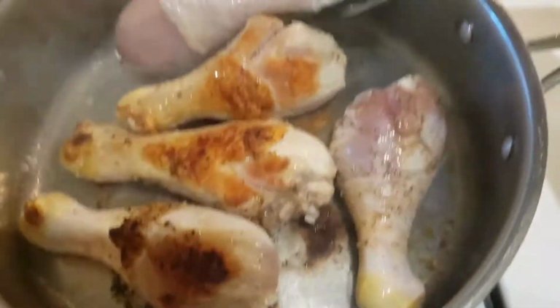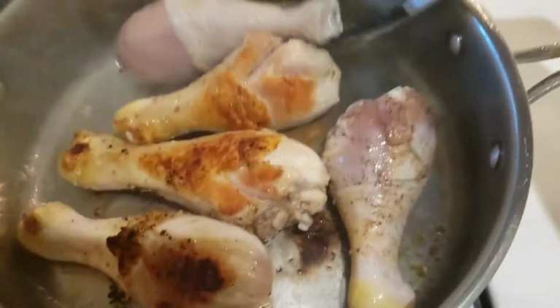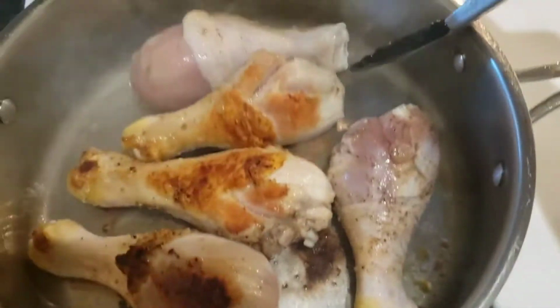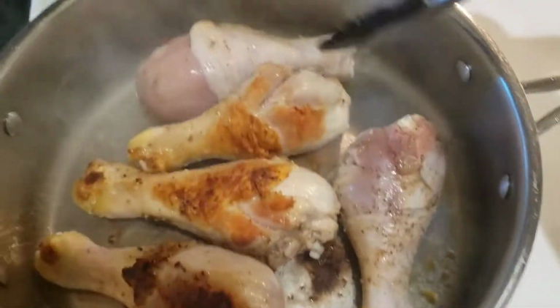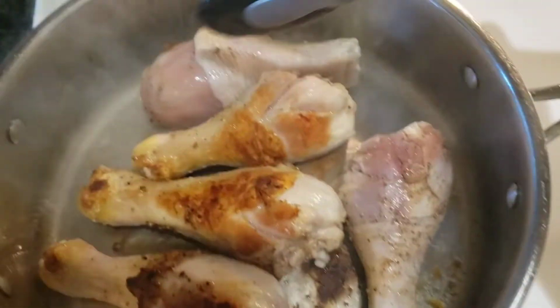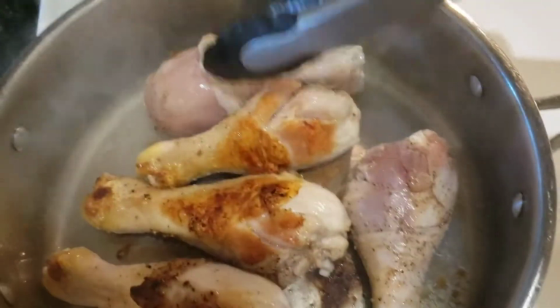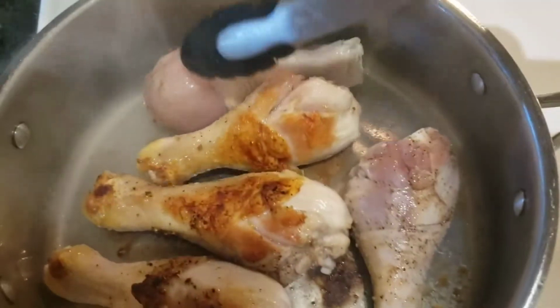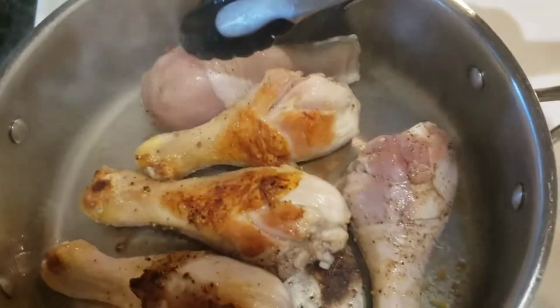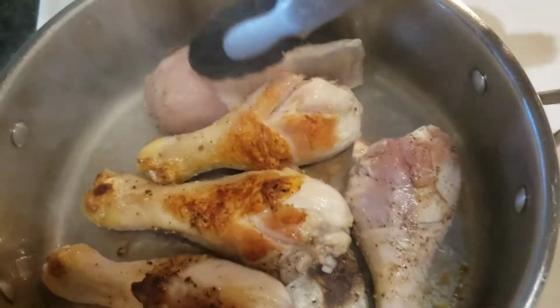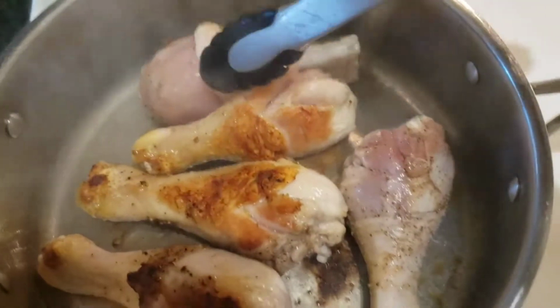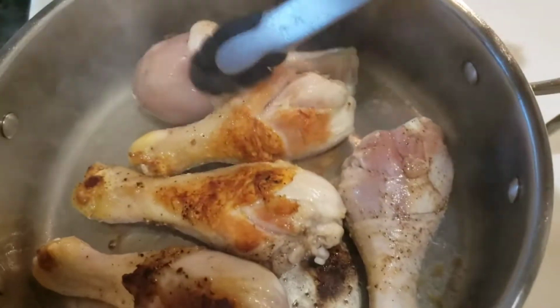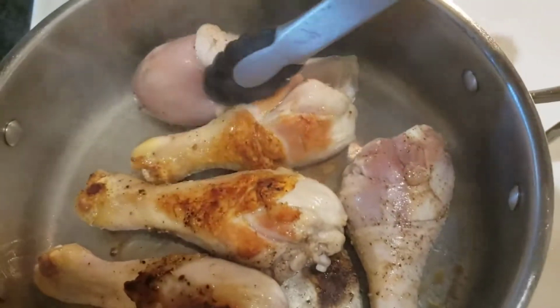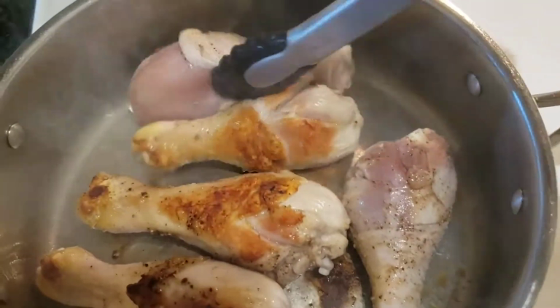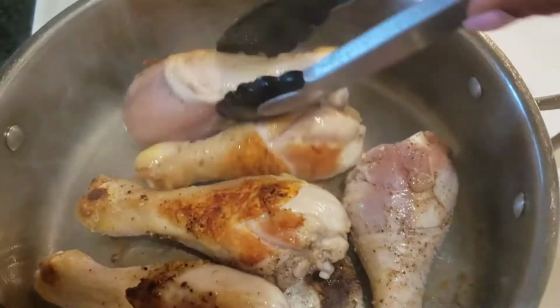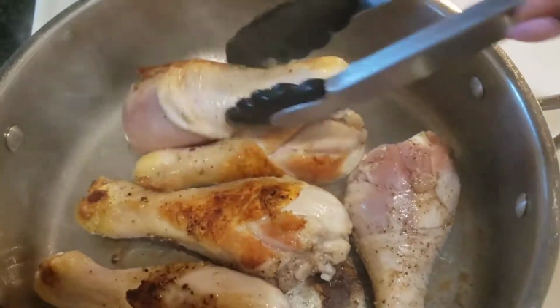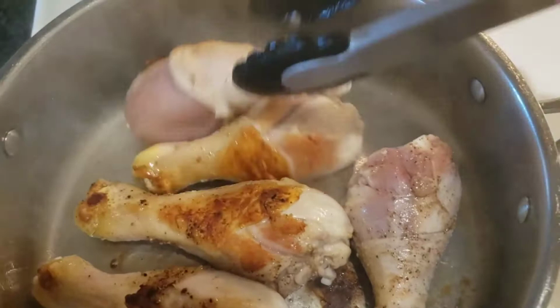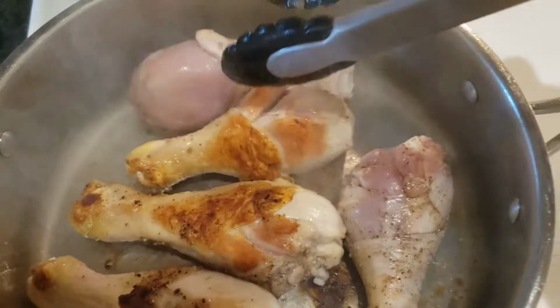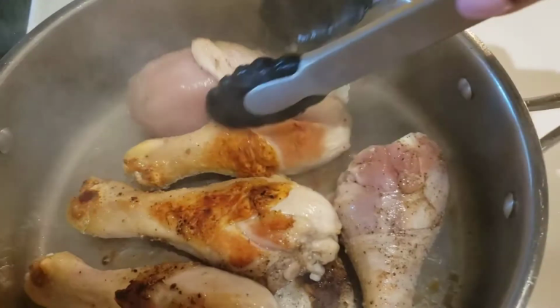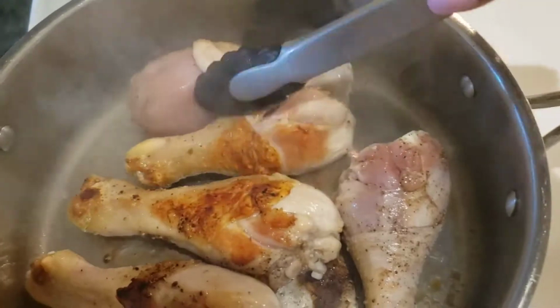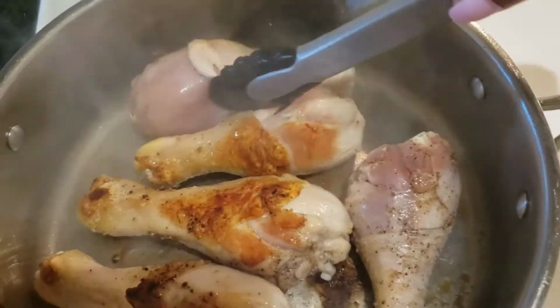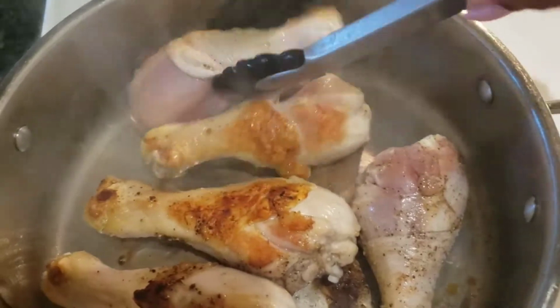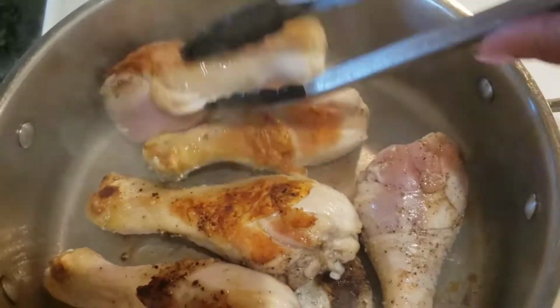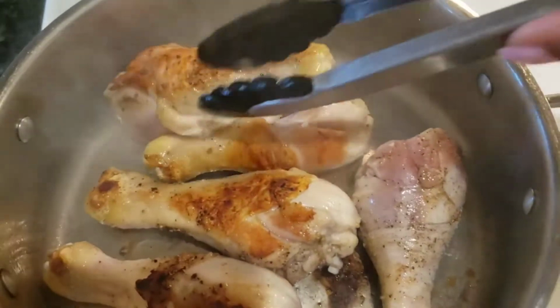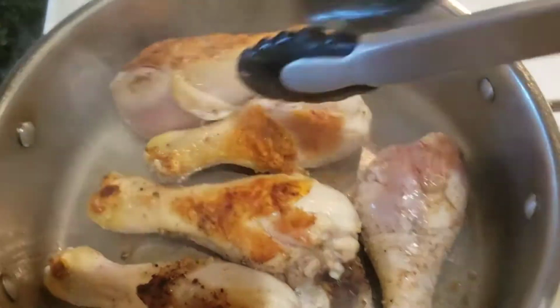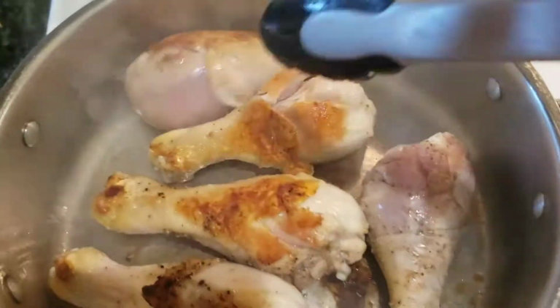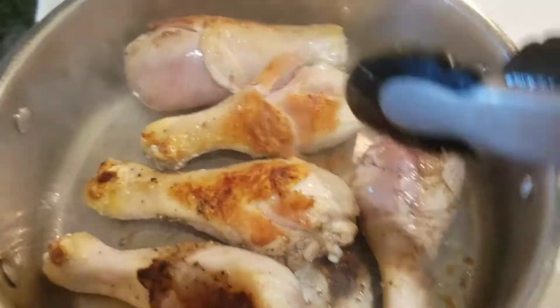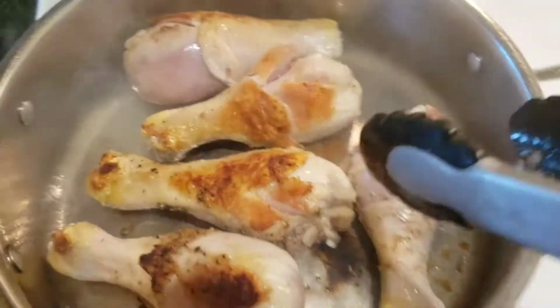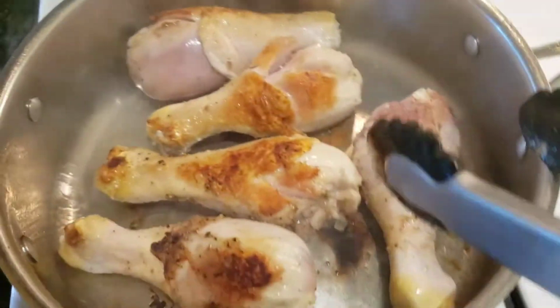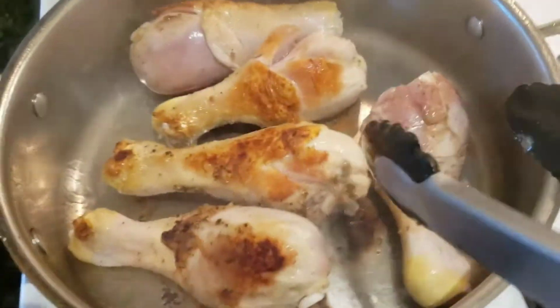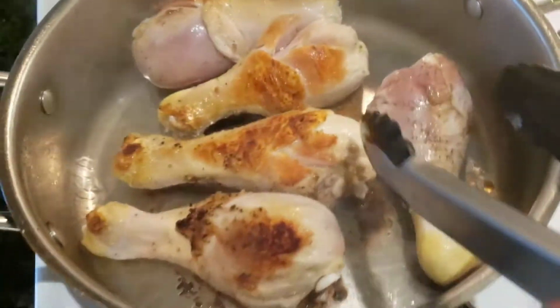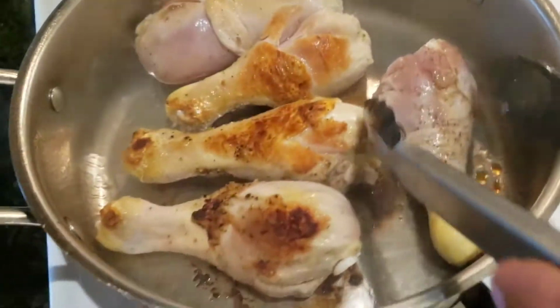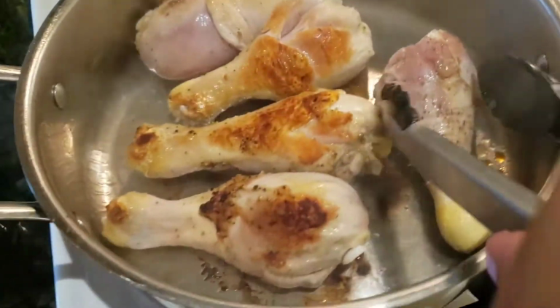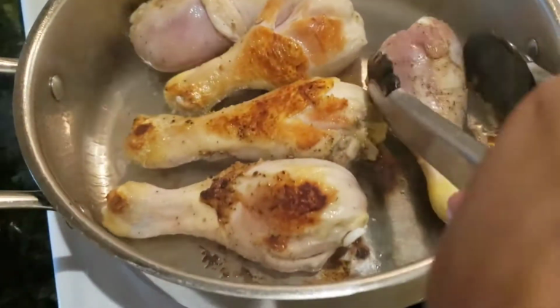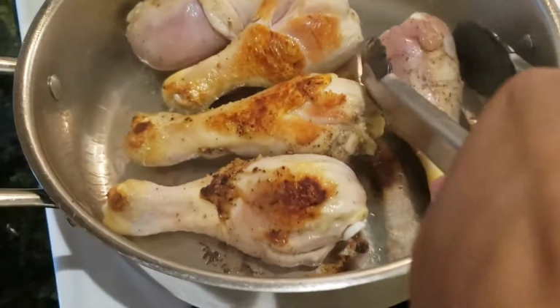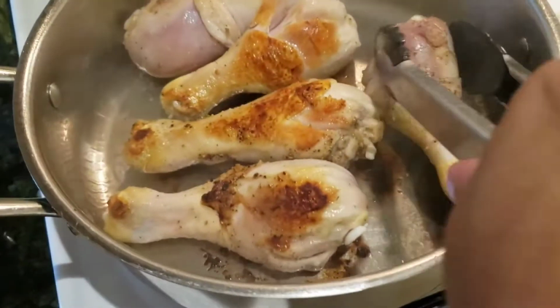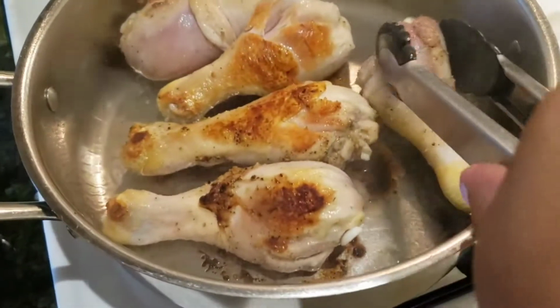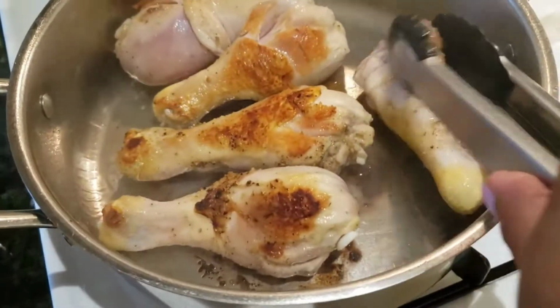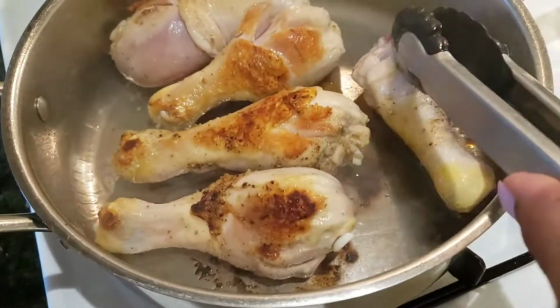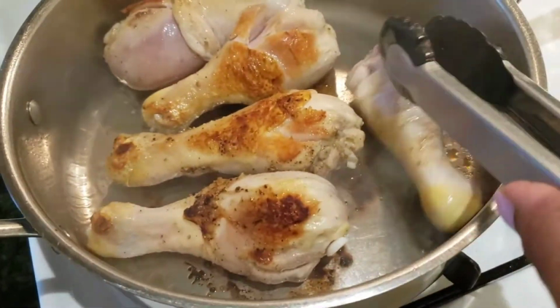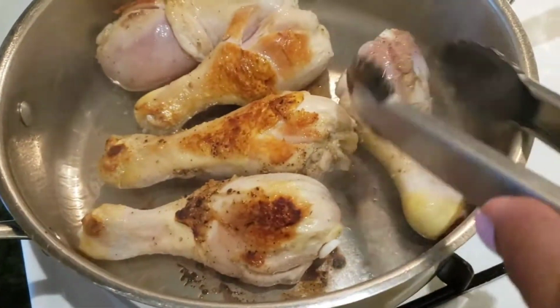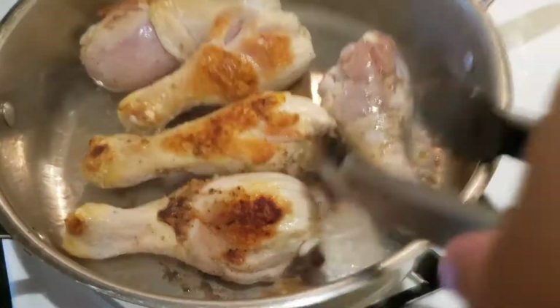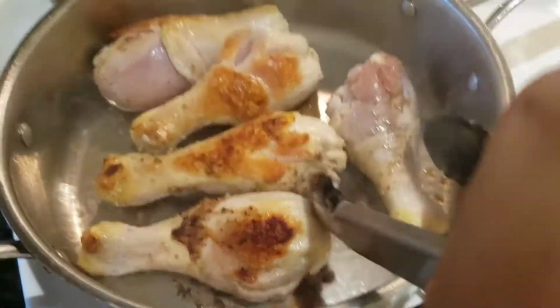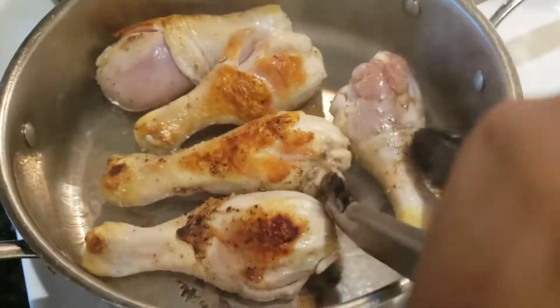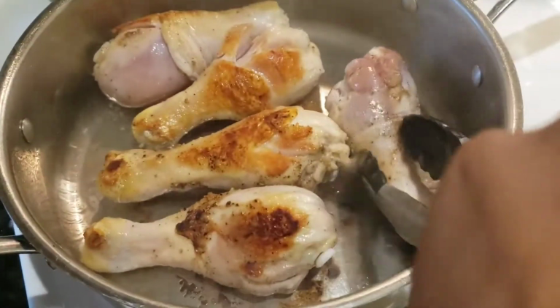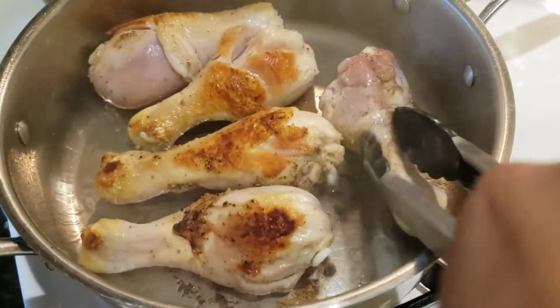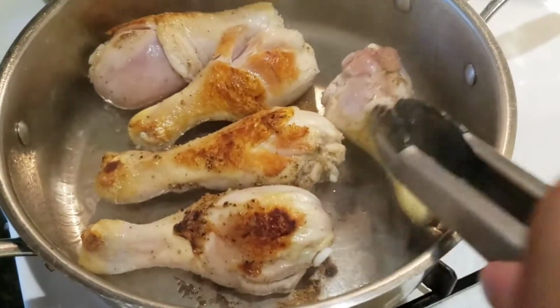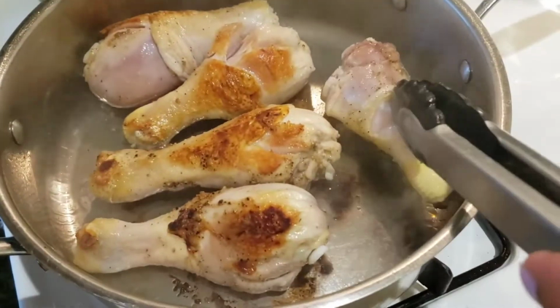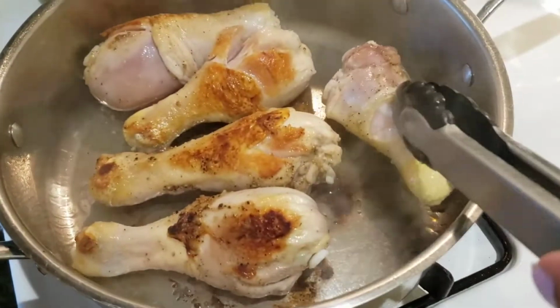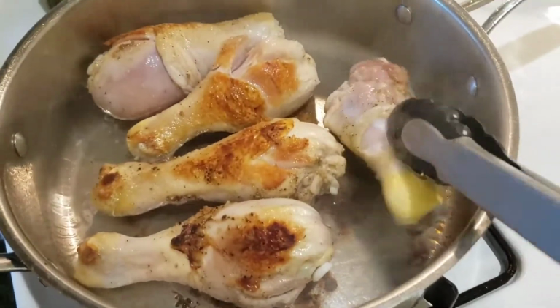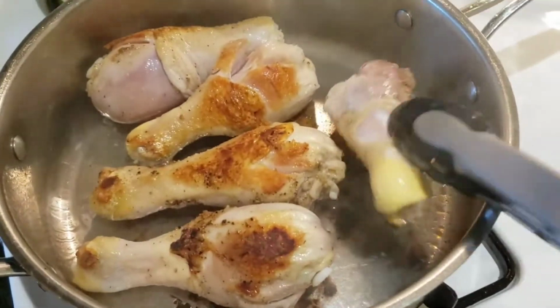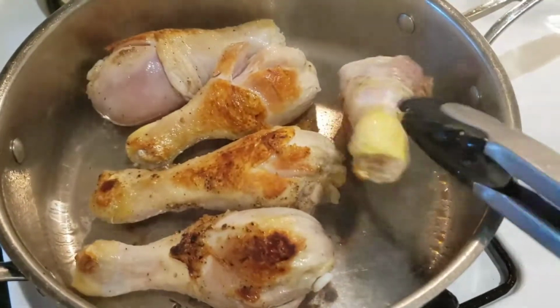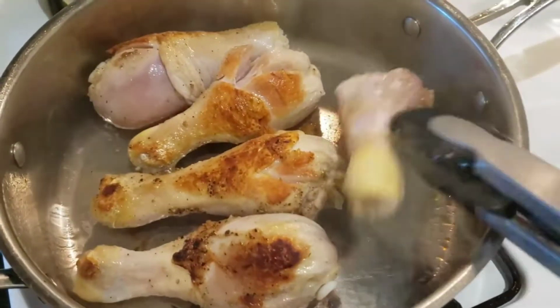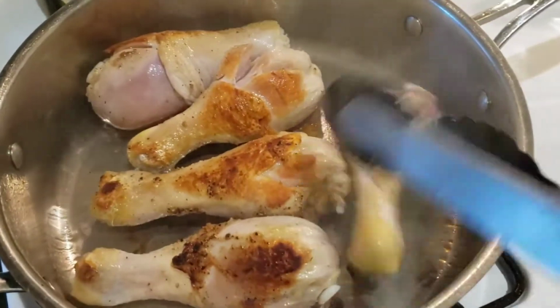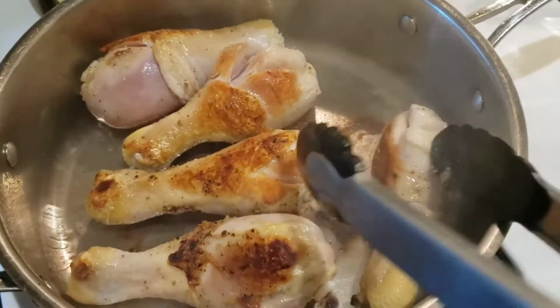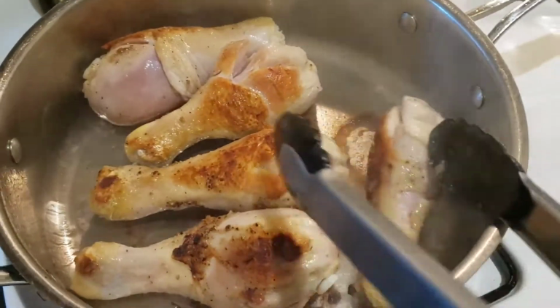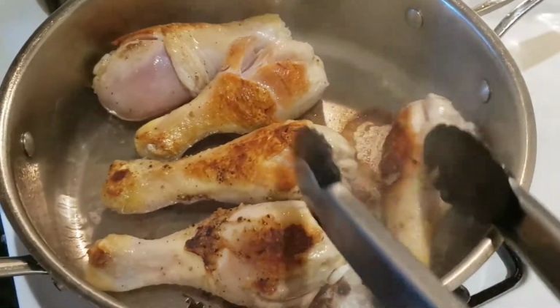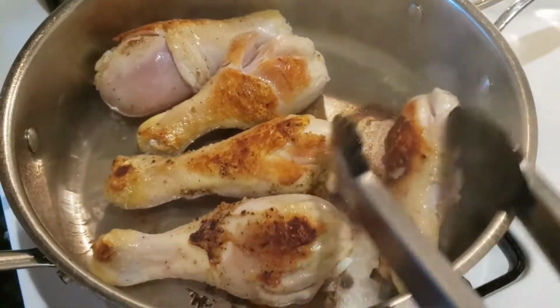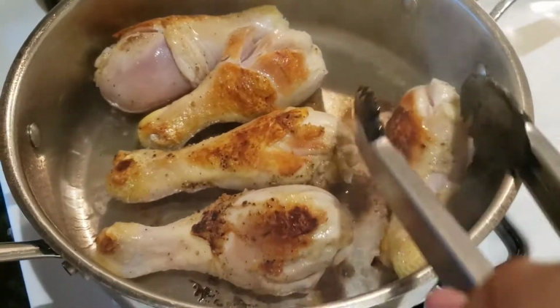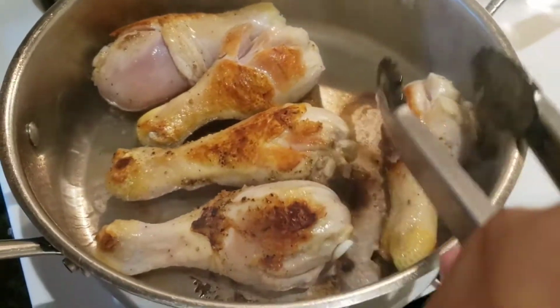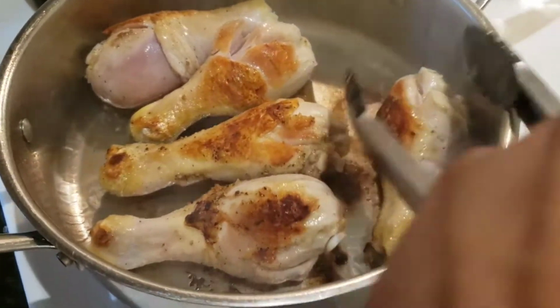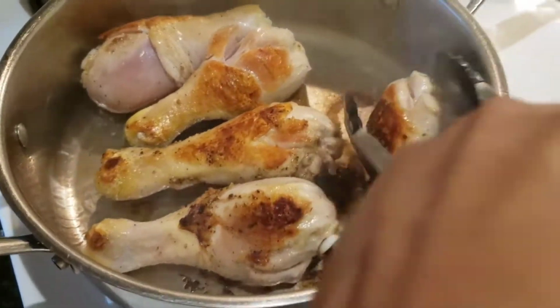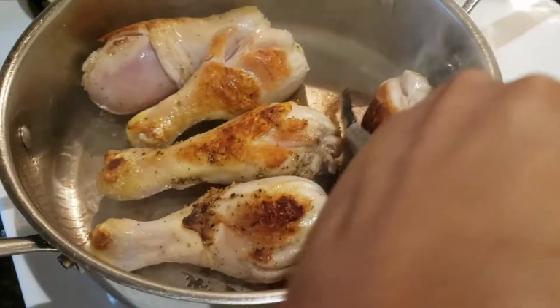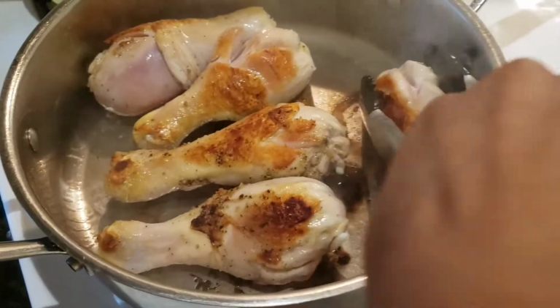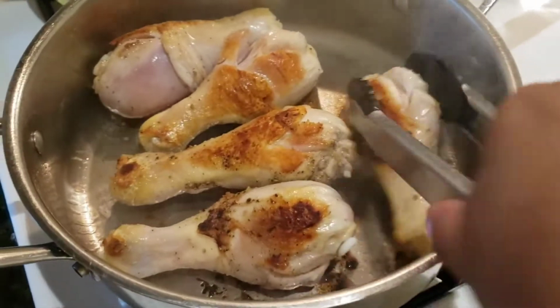Remember that fond we talked about in the lasagna video? We're creating that same fond — those brown bits on the bottom of the pan right here.